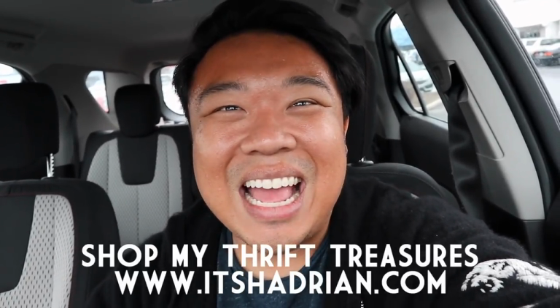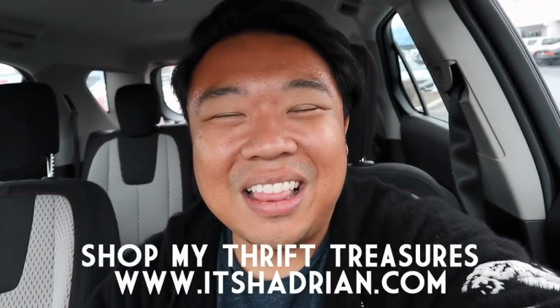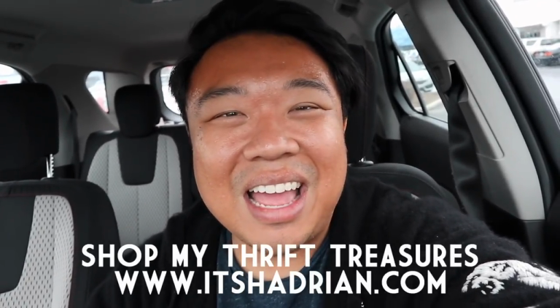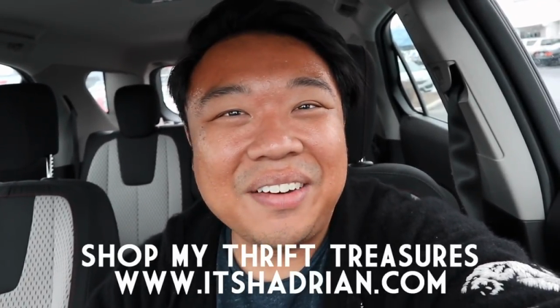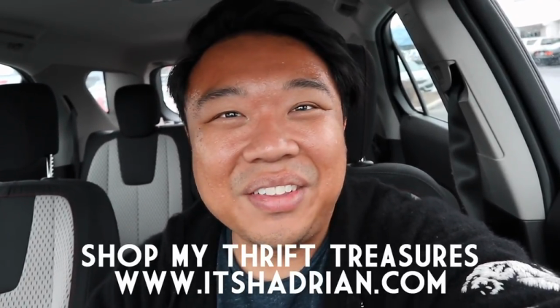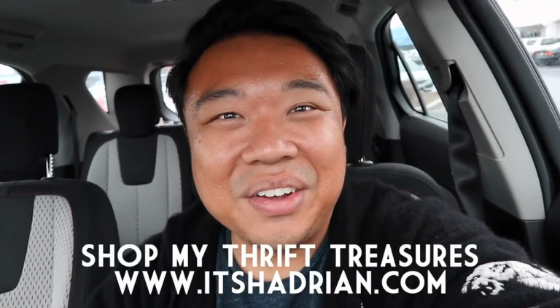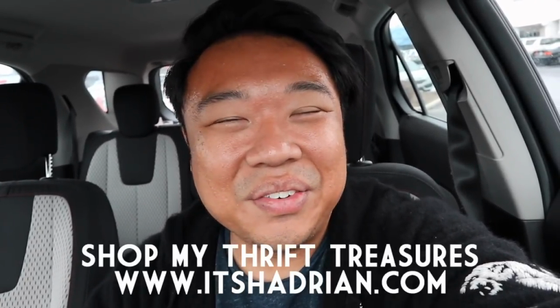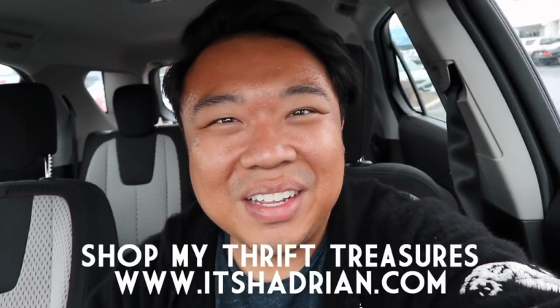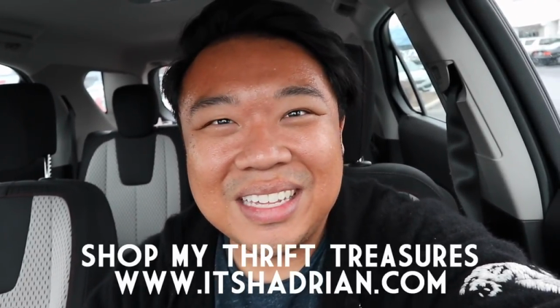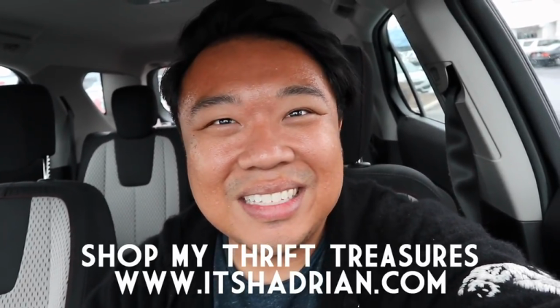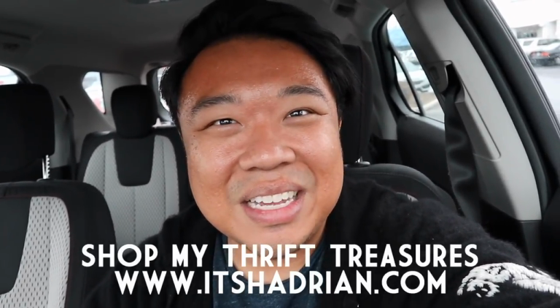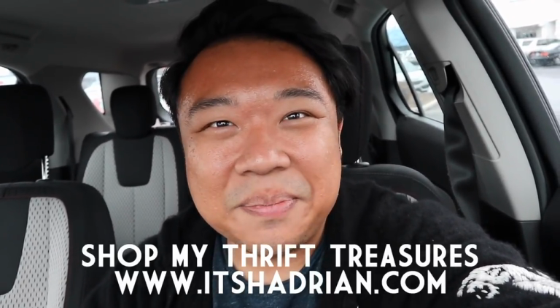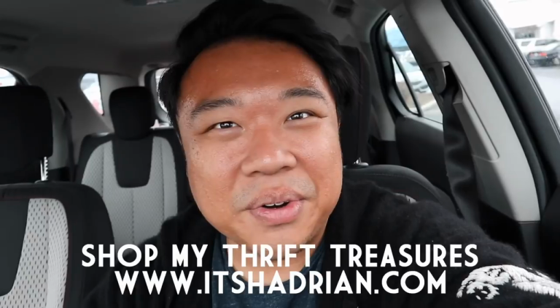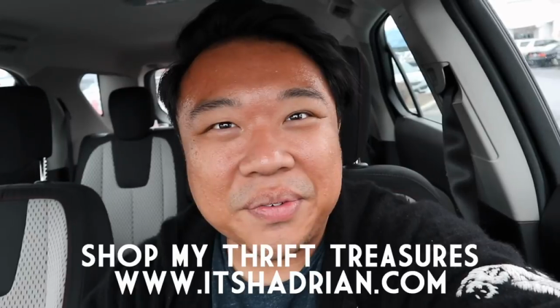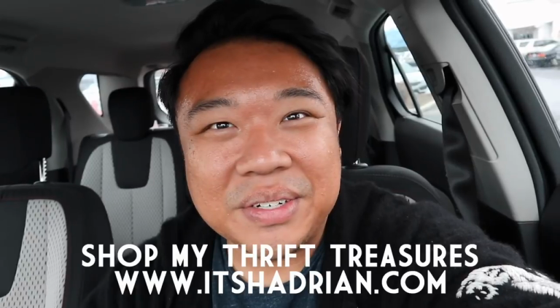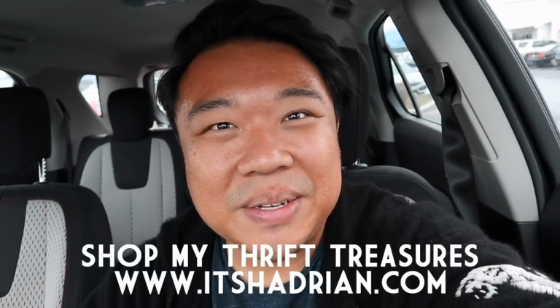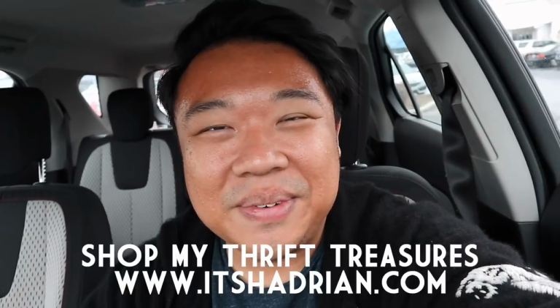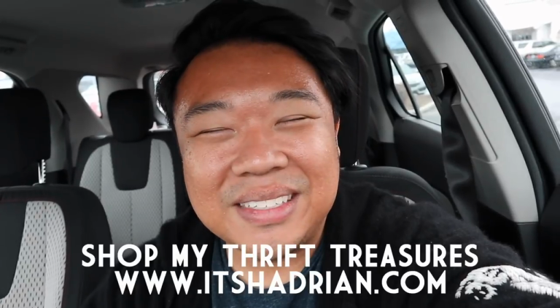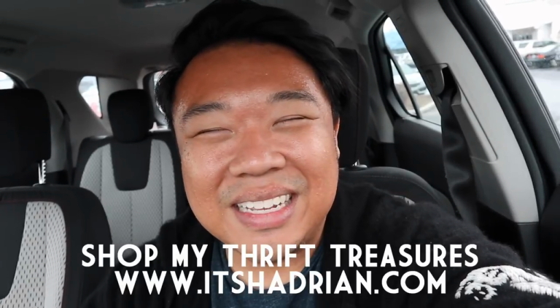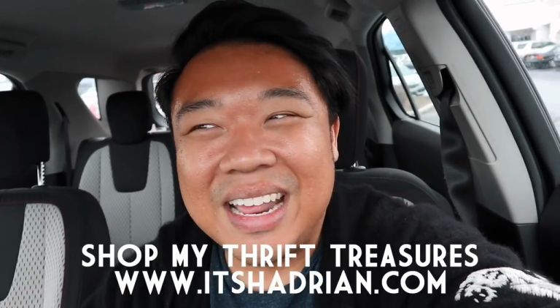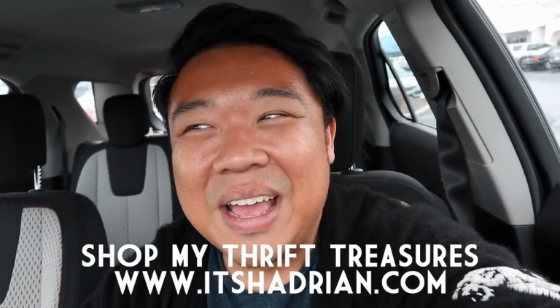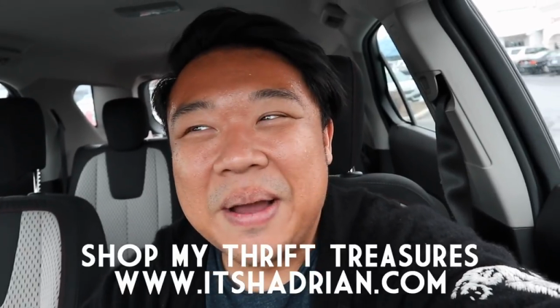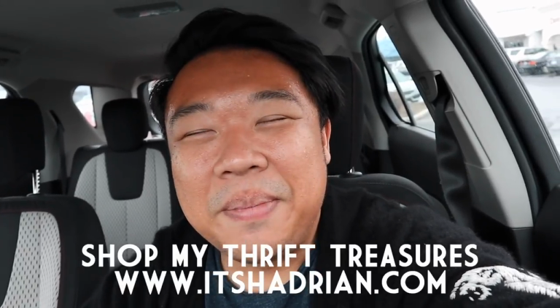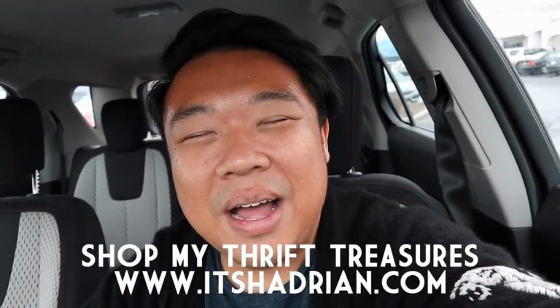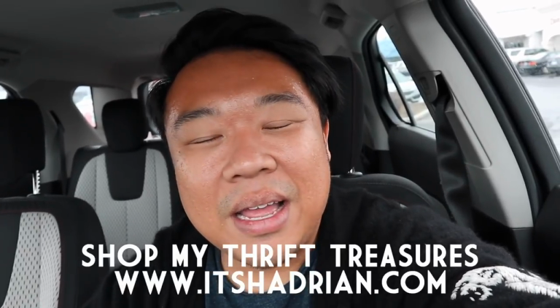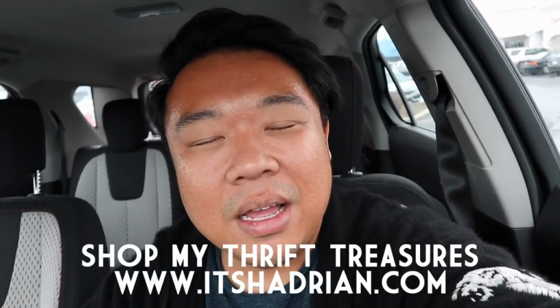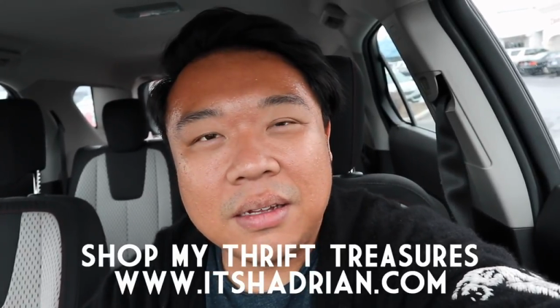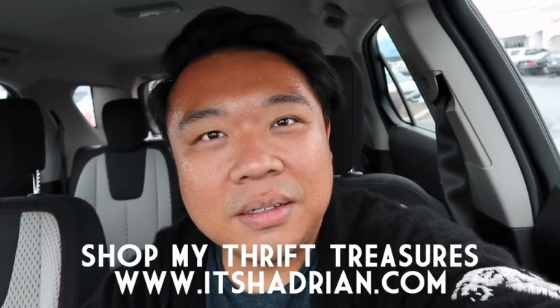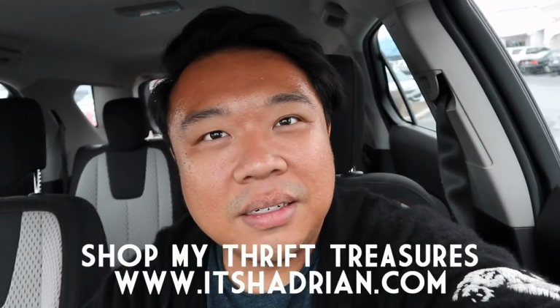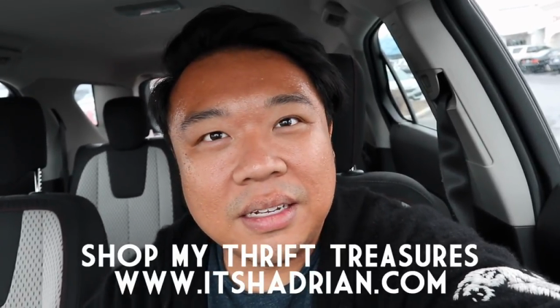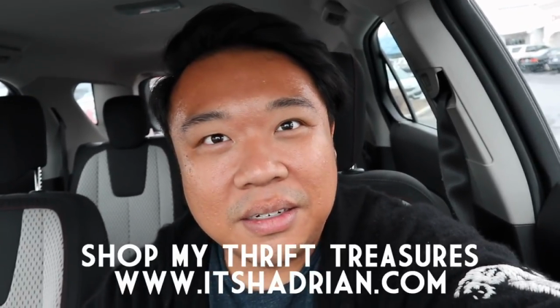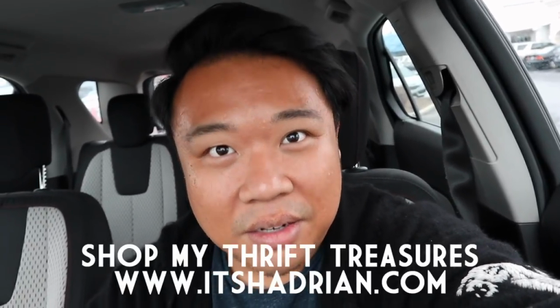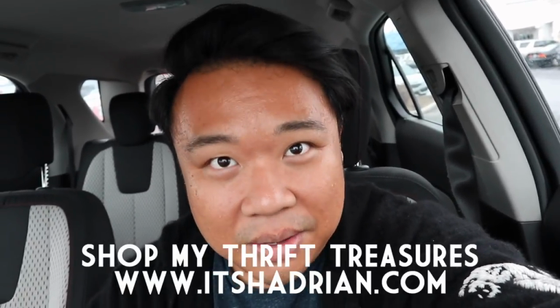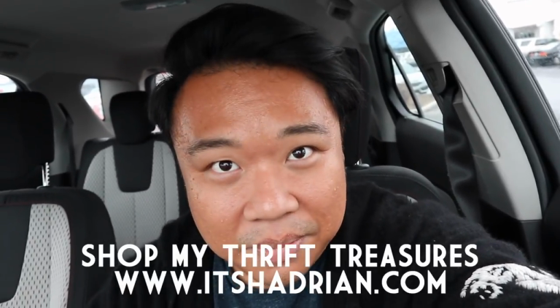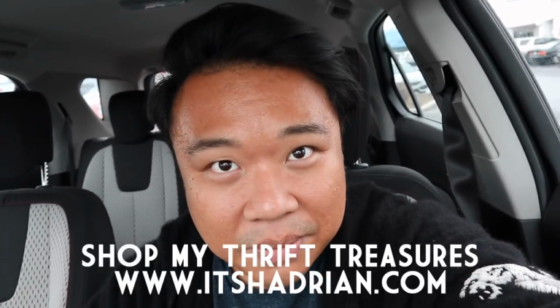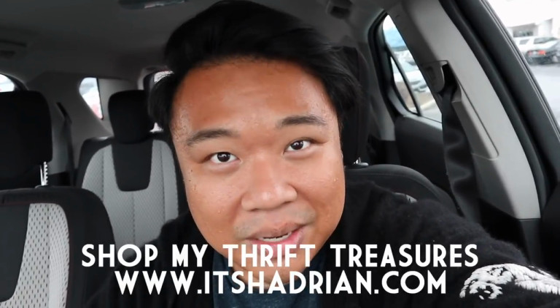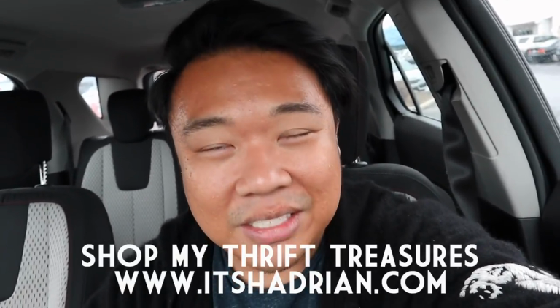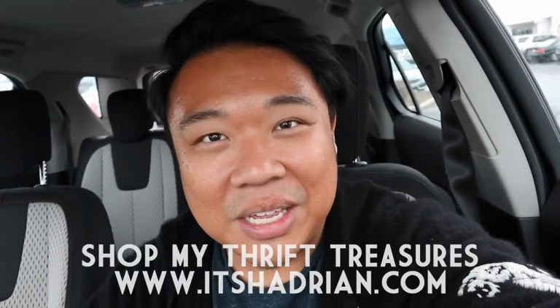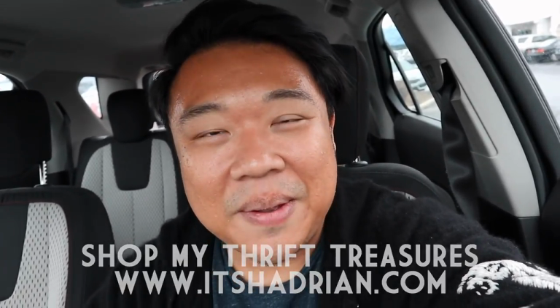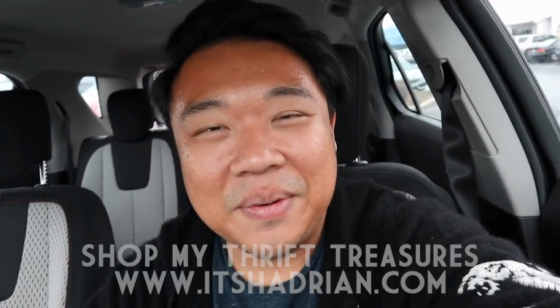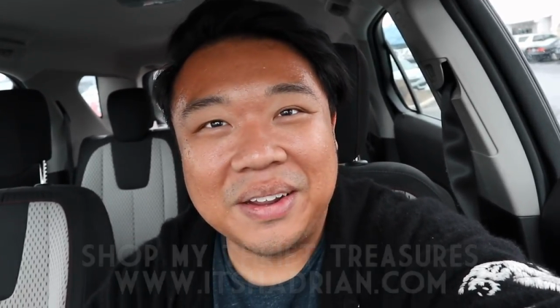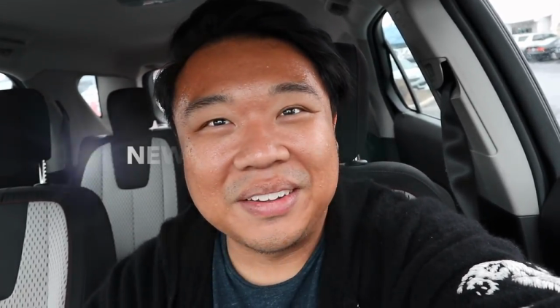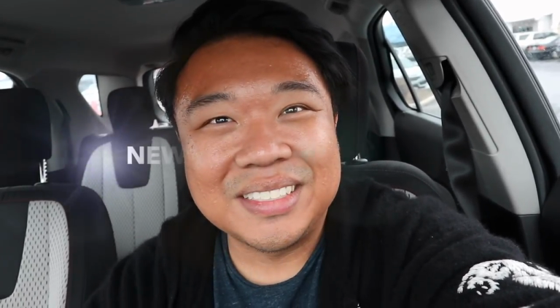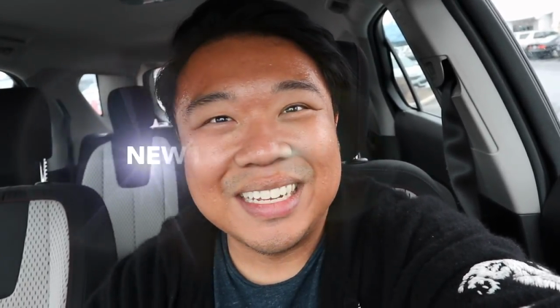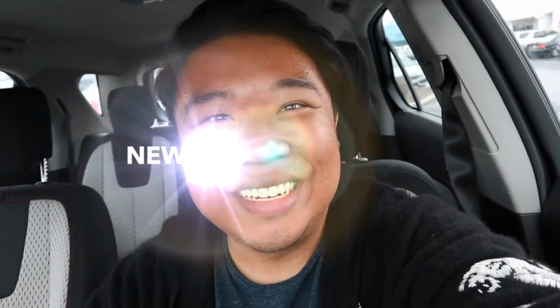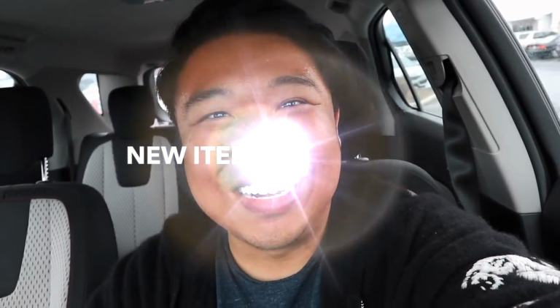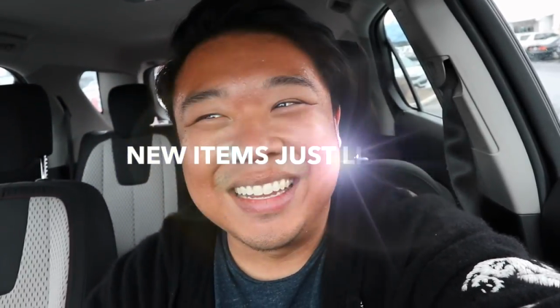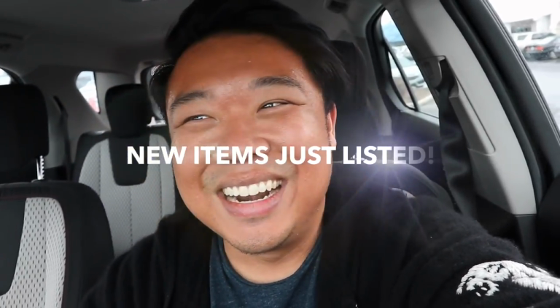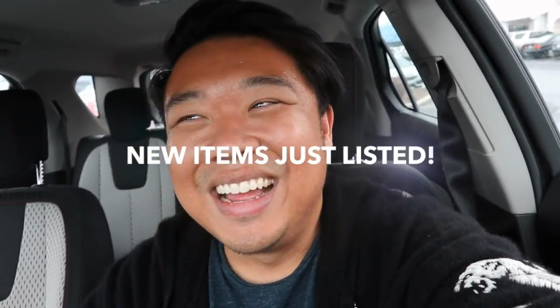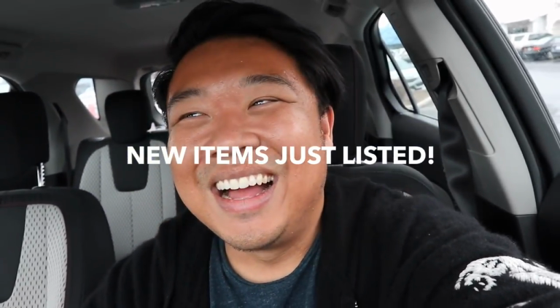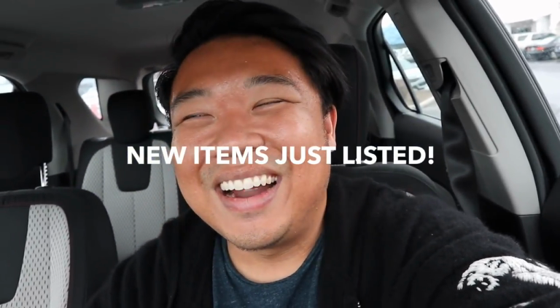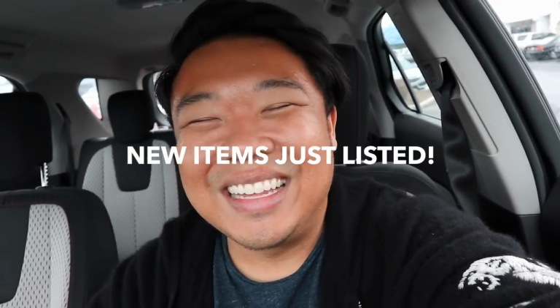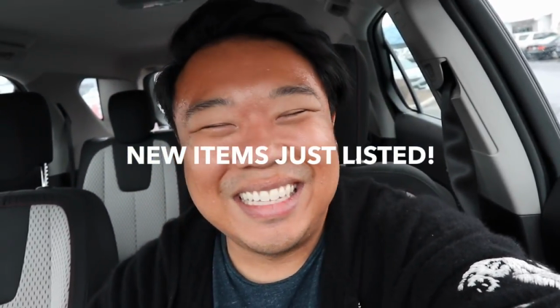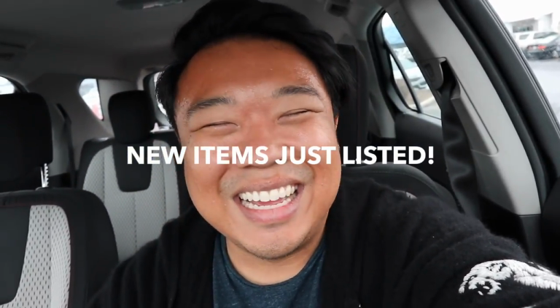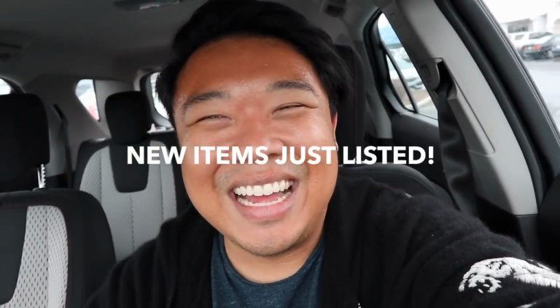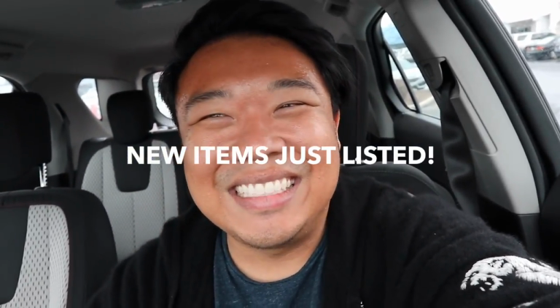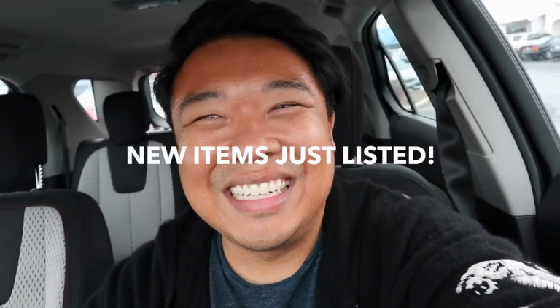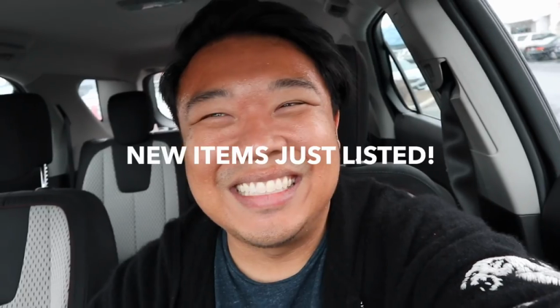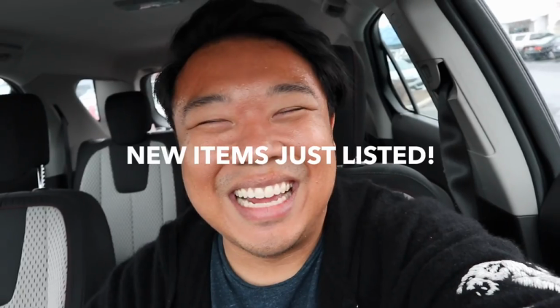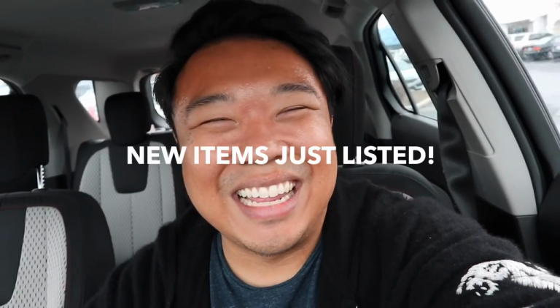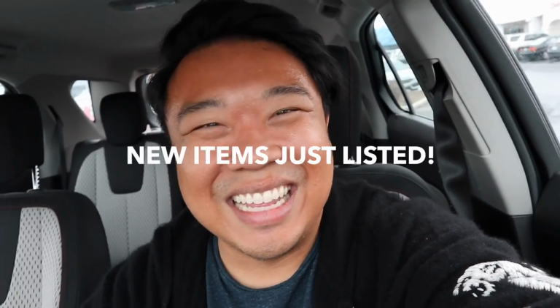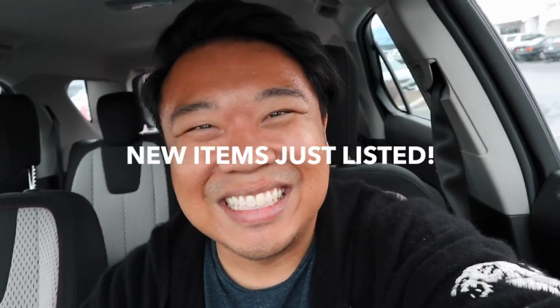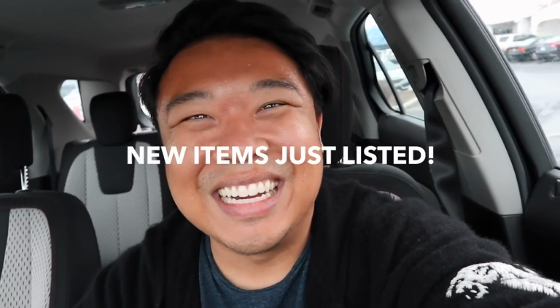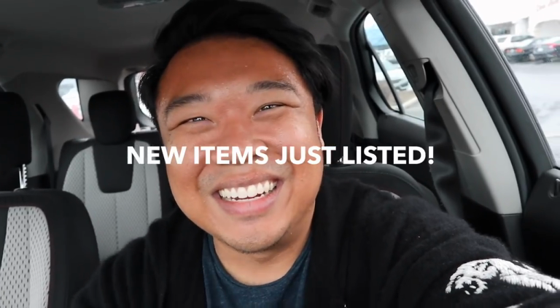I look really sunburnt for some reason, but I don't know — I just like my regular skin color. Alright, I'll see you guys inside. Let's go.